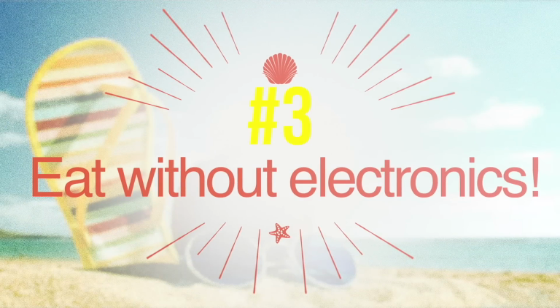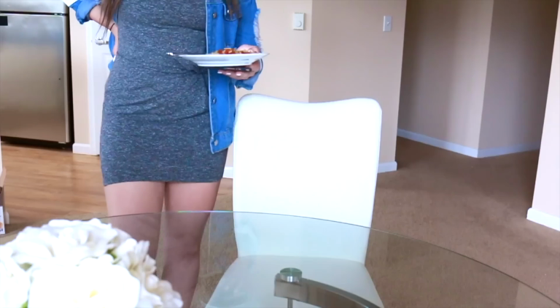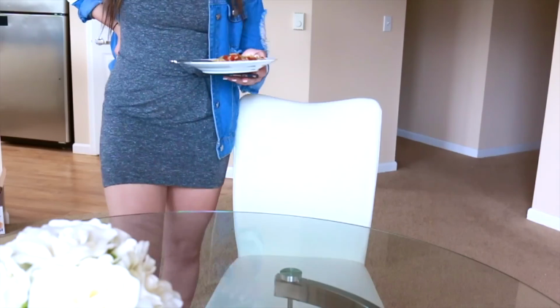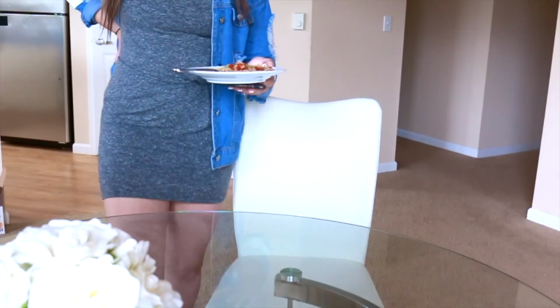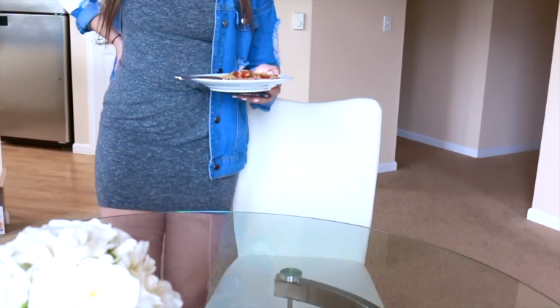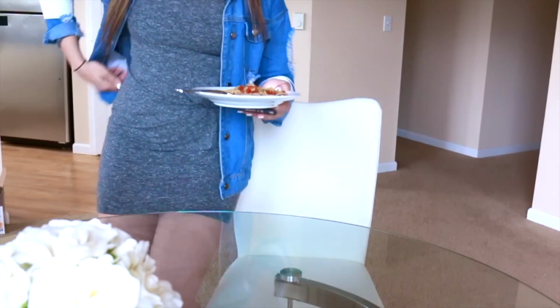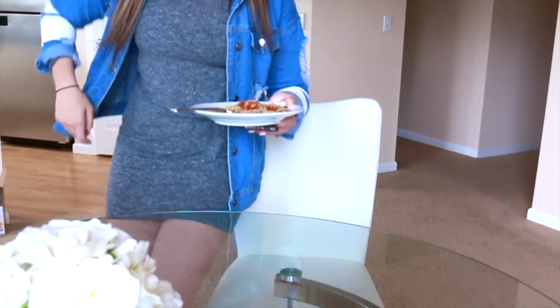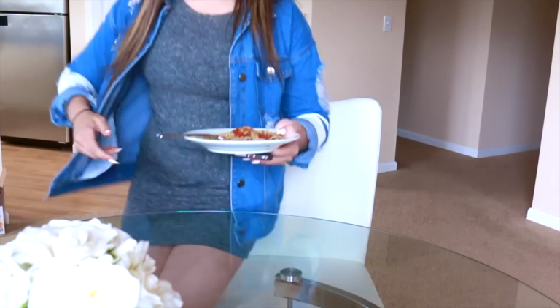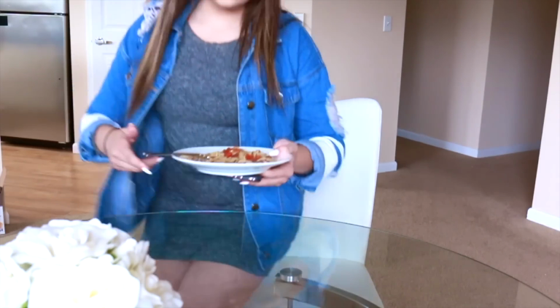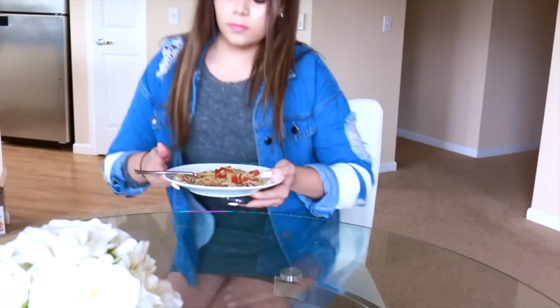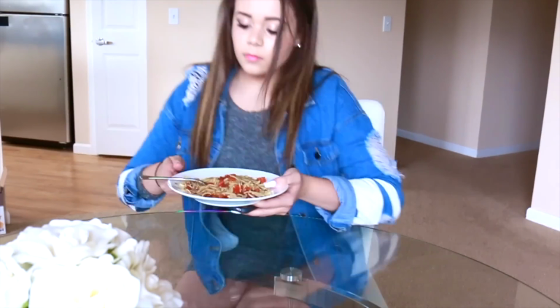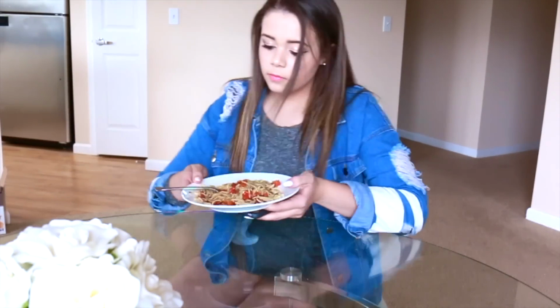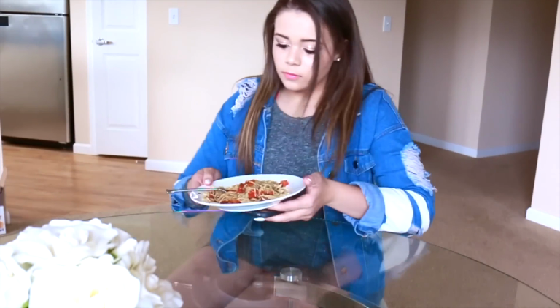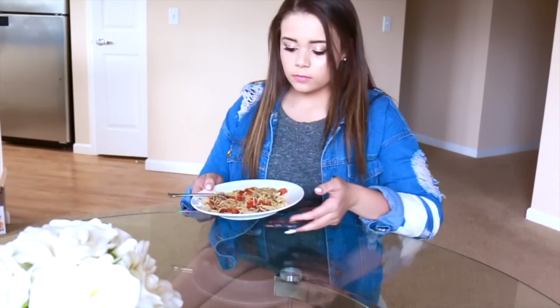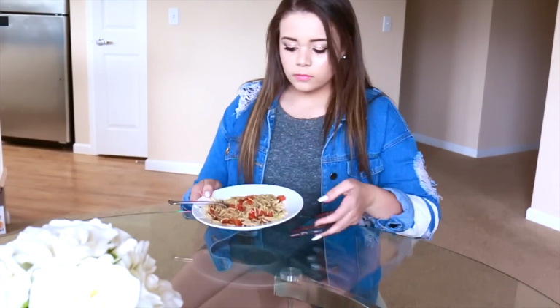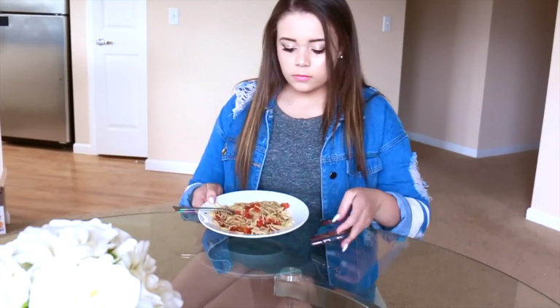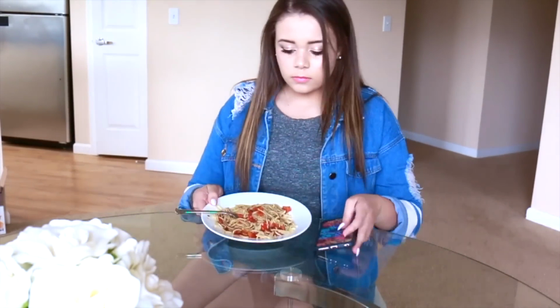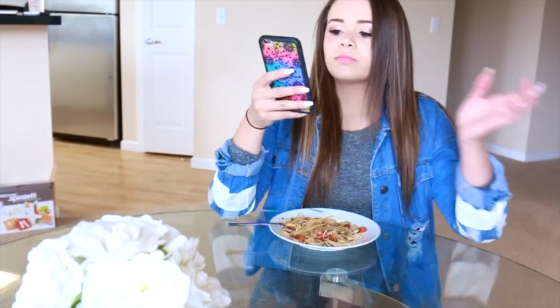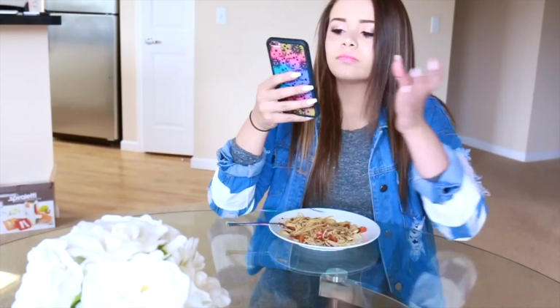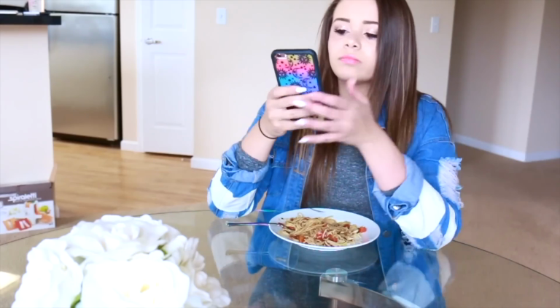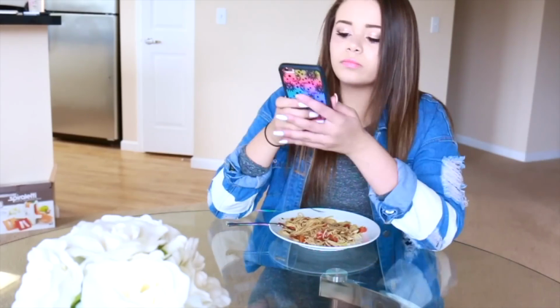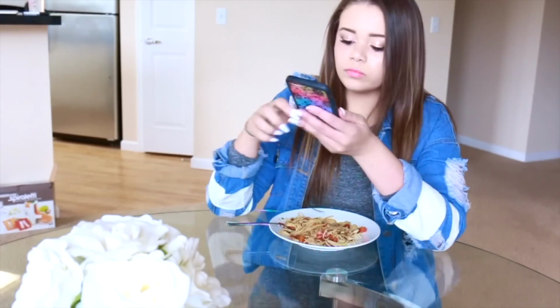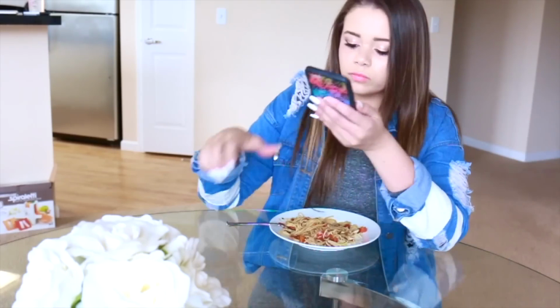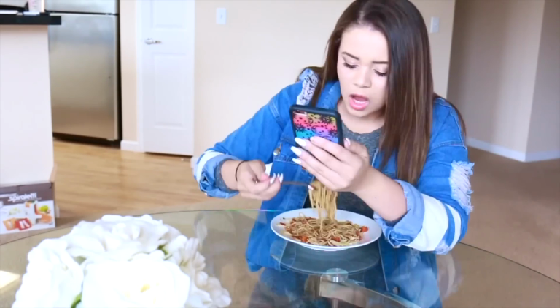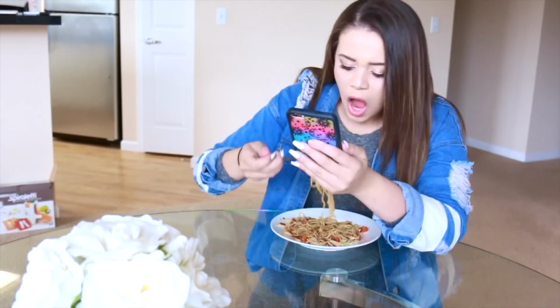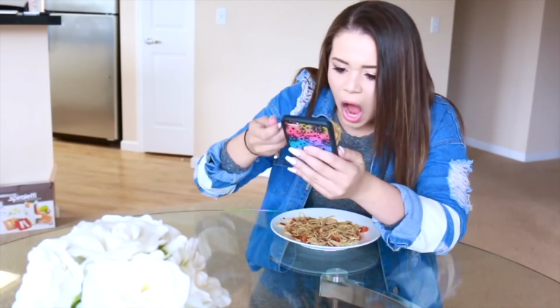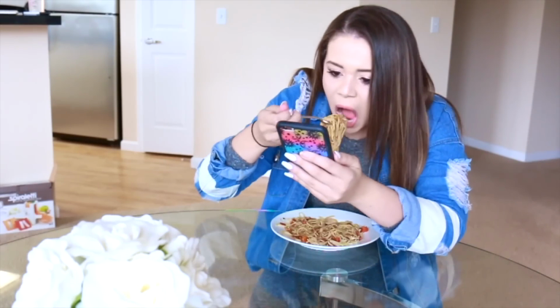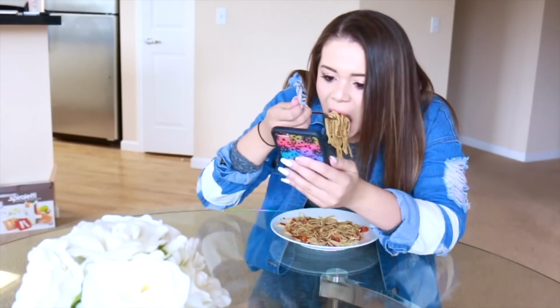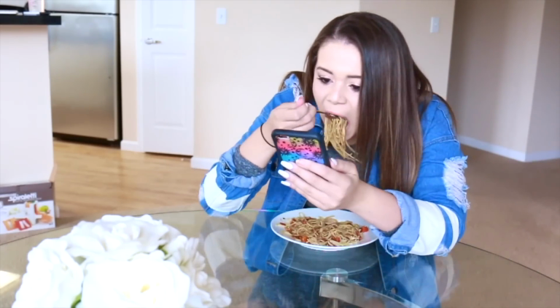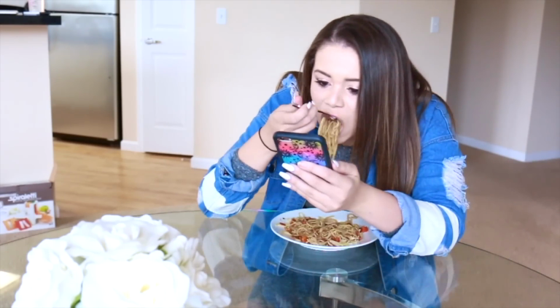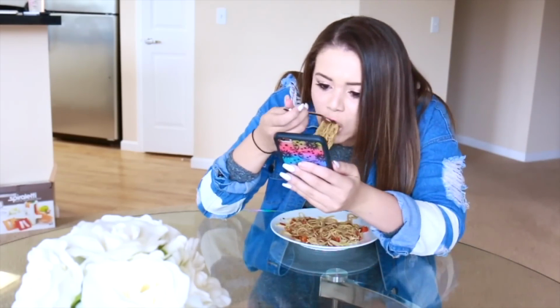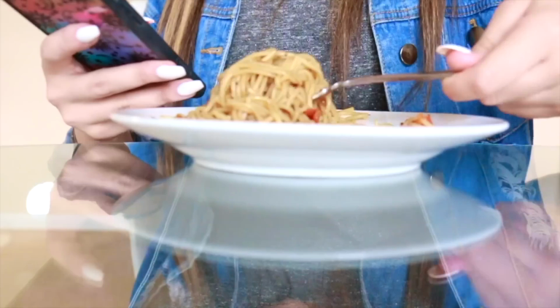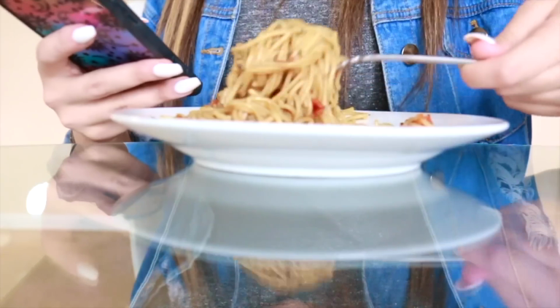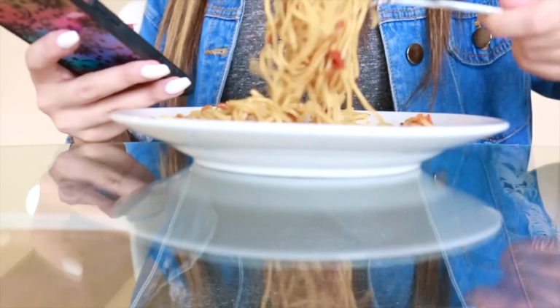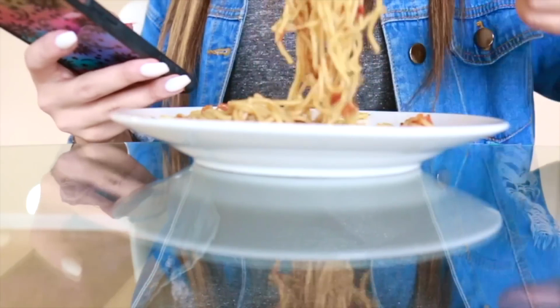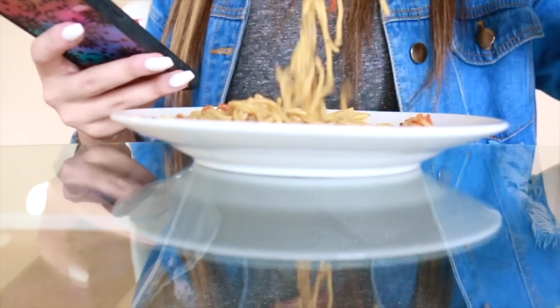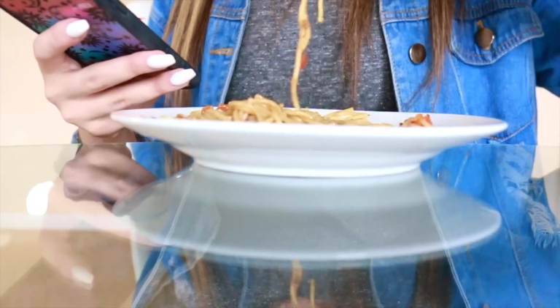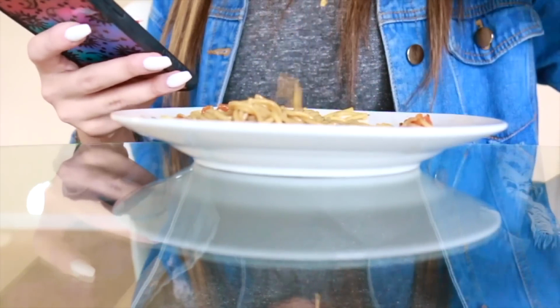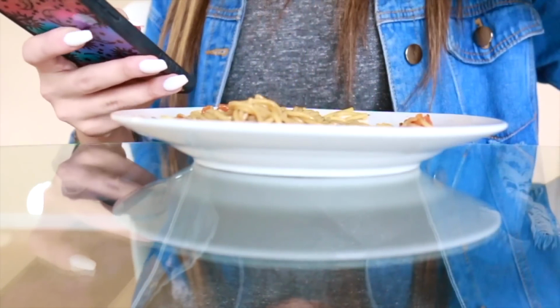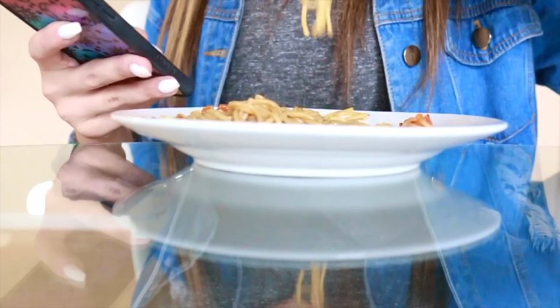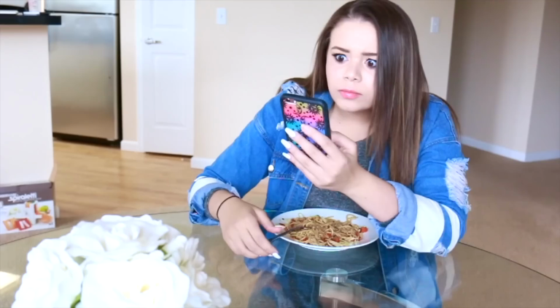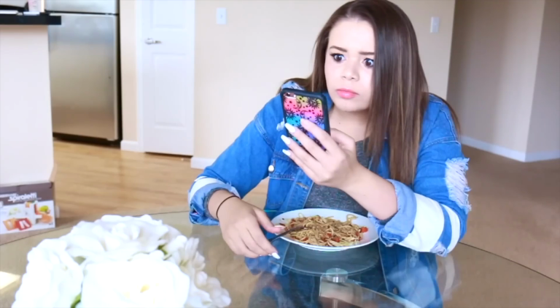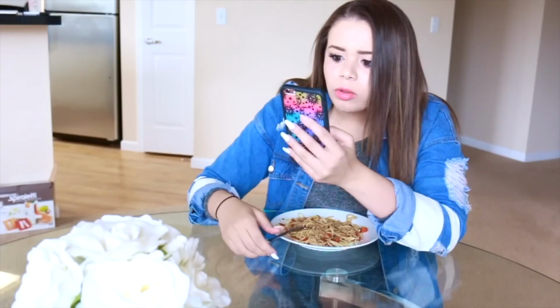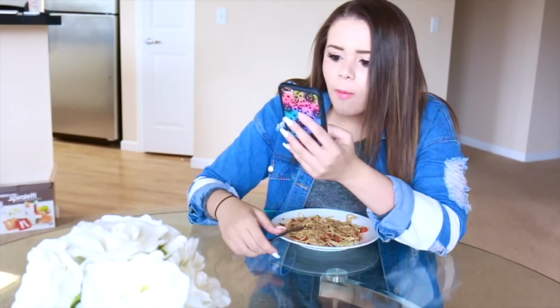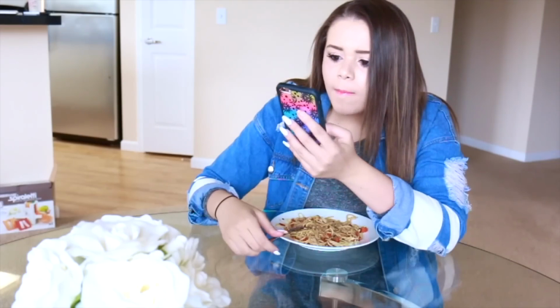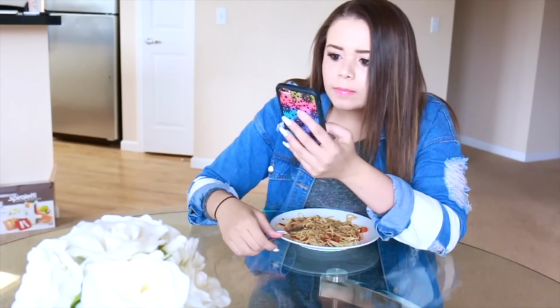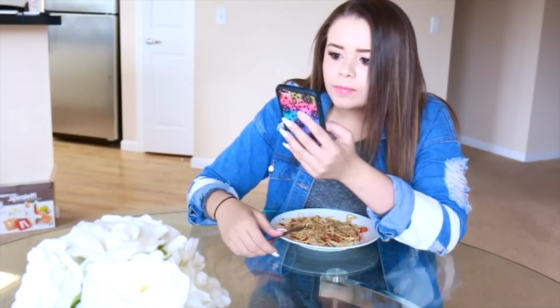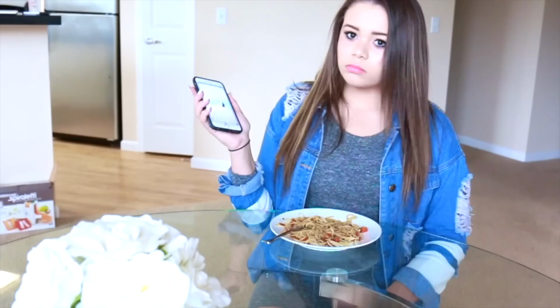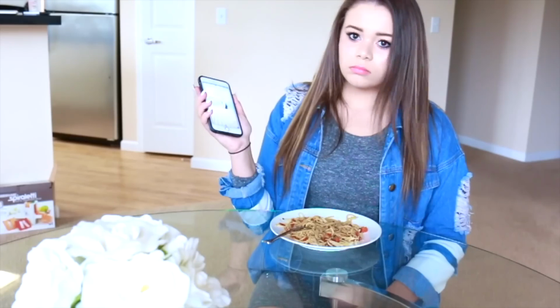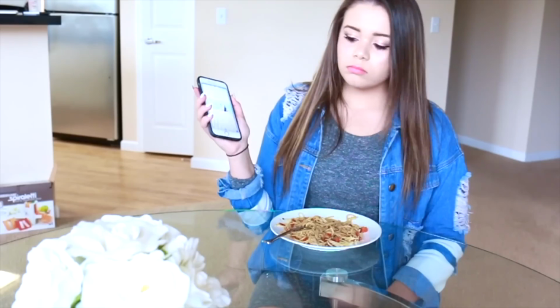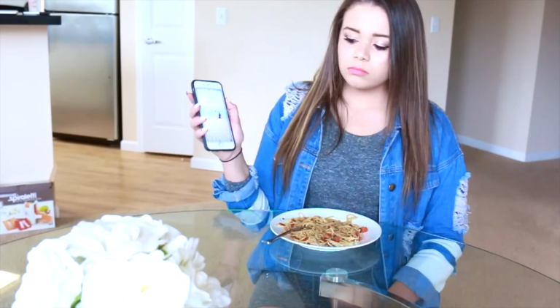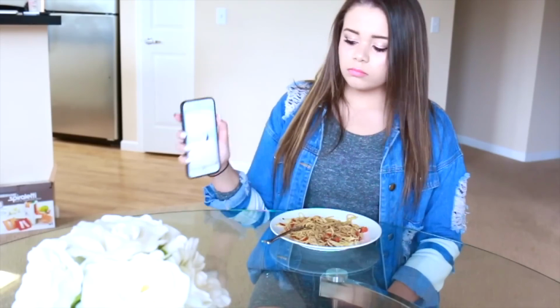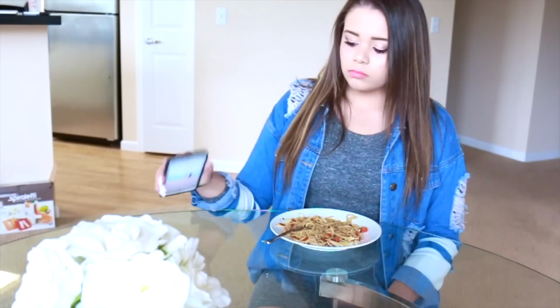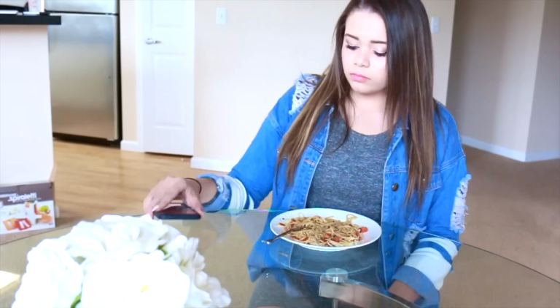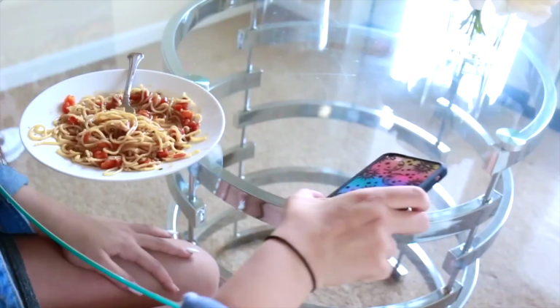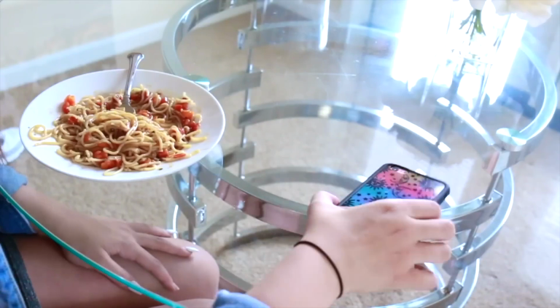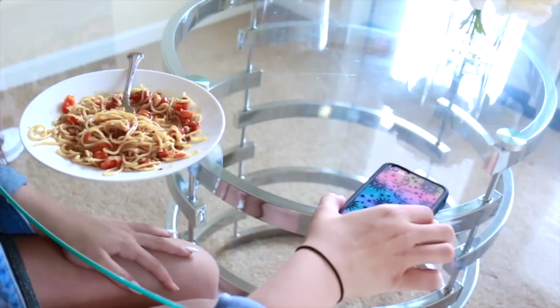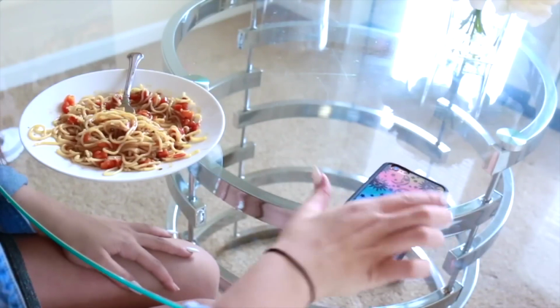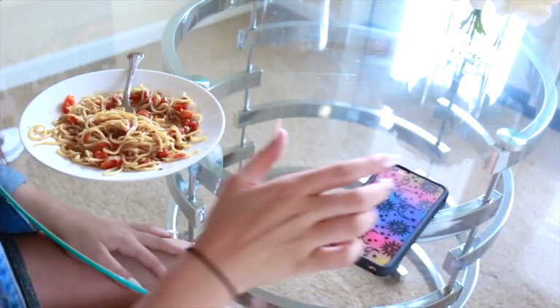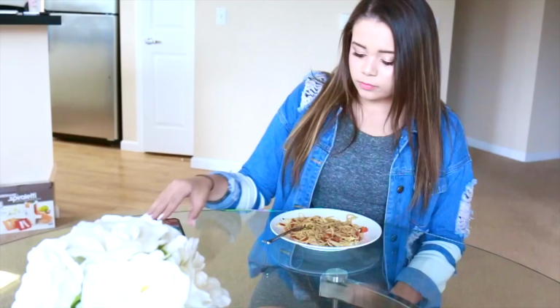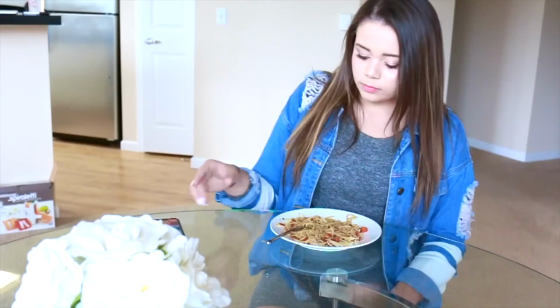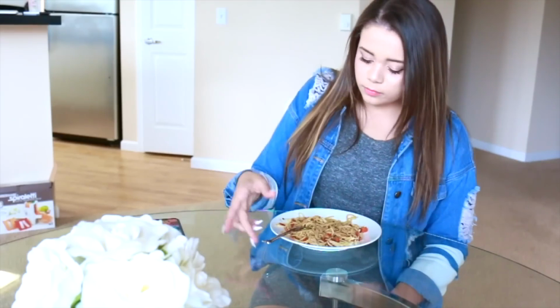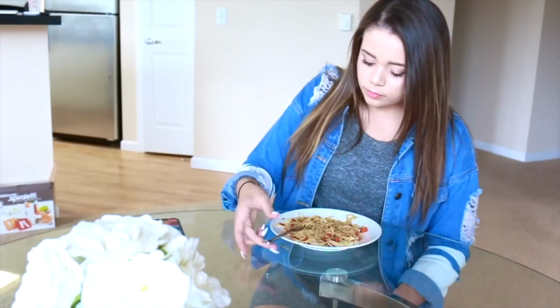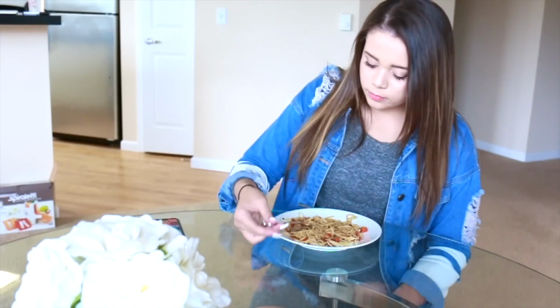When you're eating, eat without electronic distractions, because then you'll be paying more attention to what you eat and when you're full. In the end it may help you eat fewer calories.